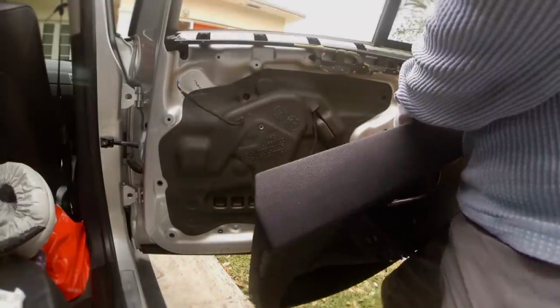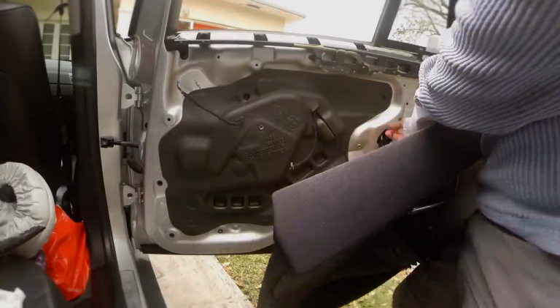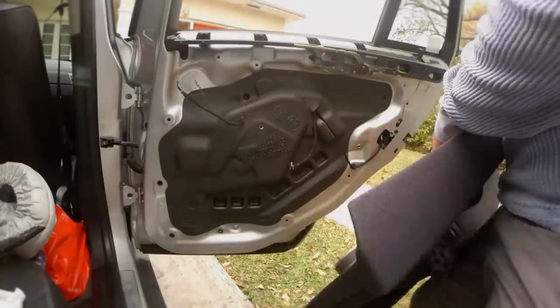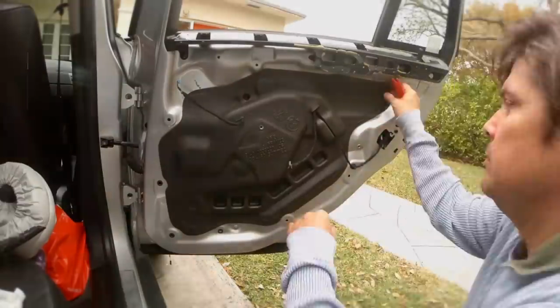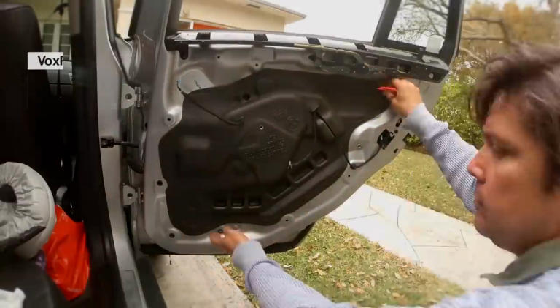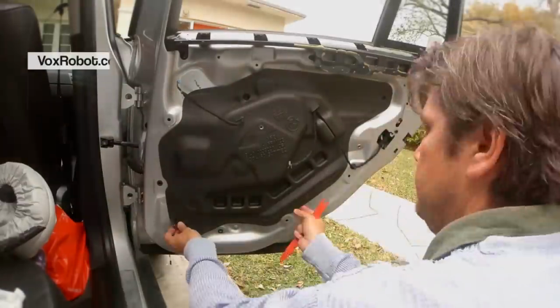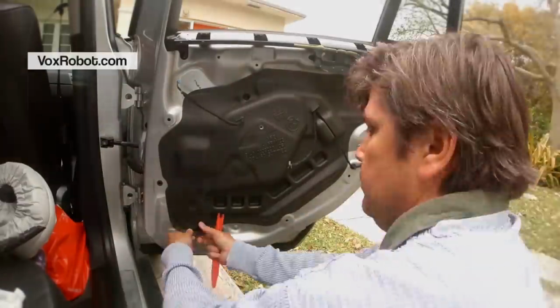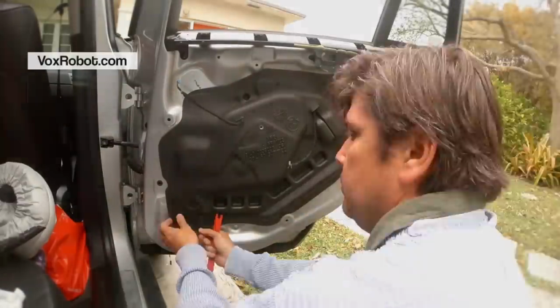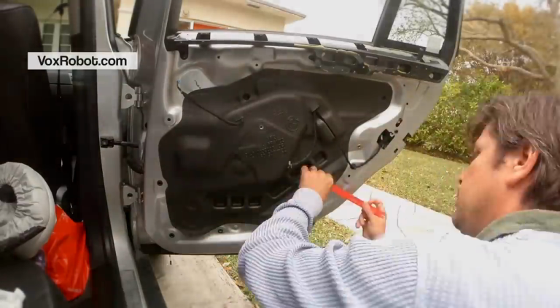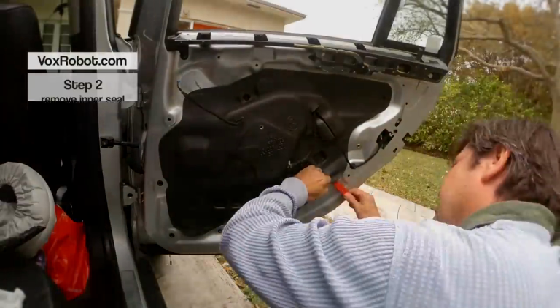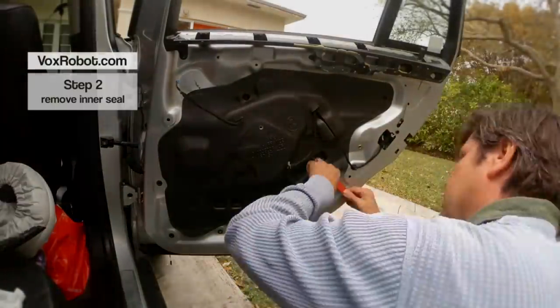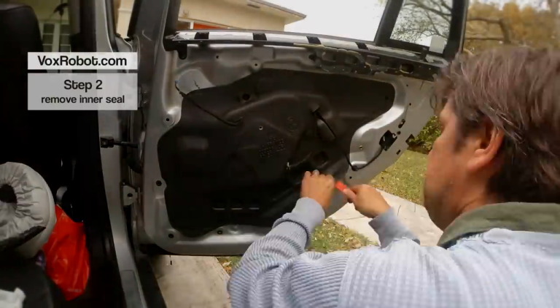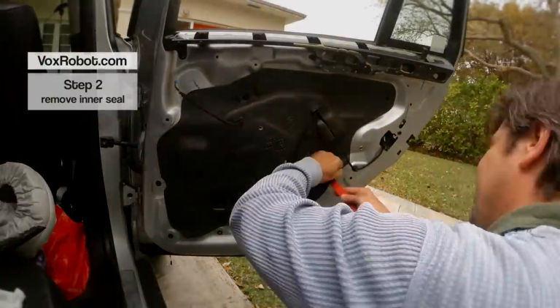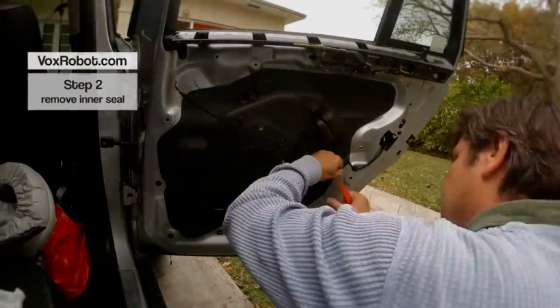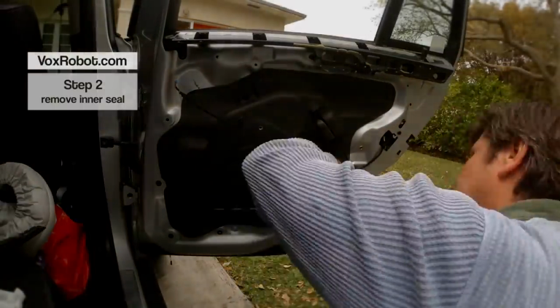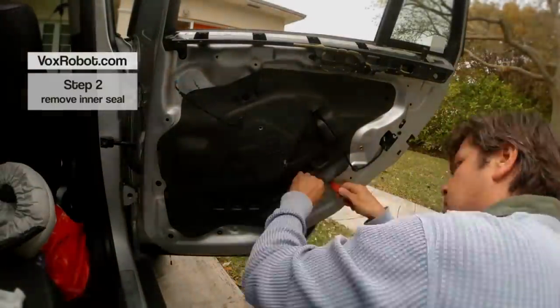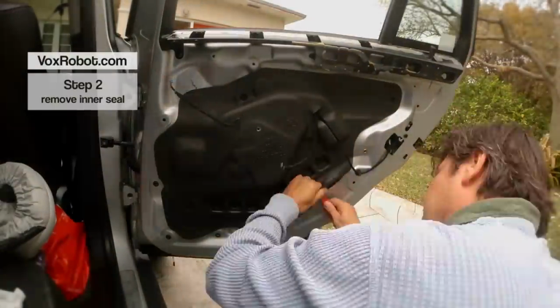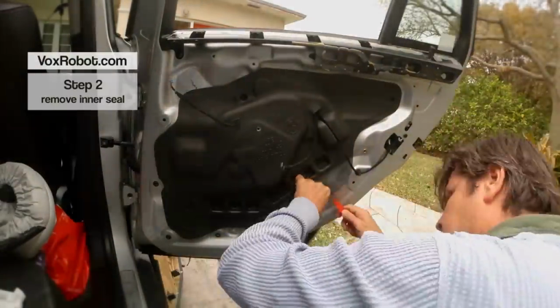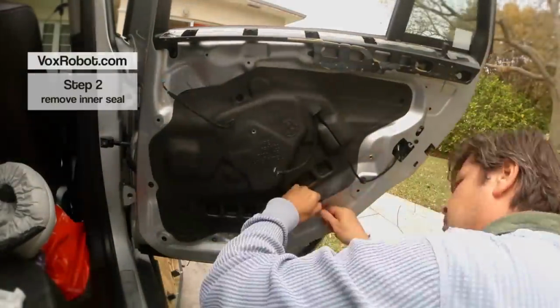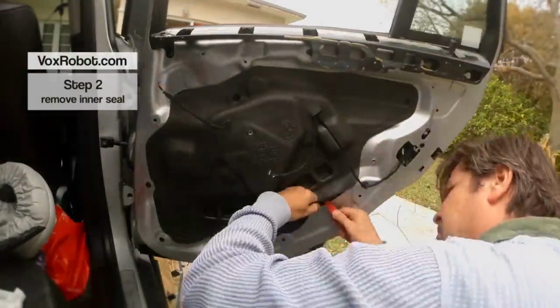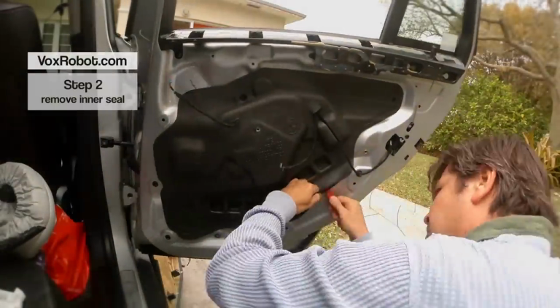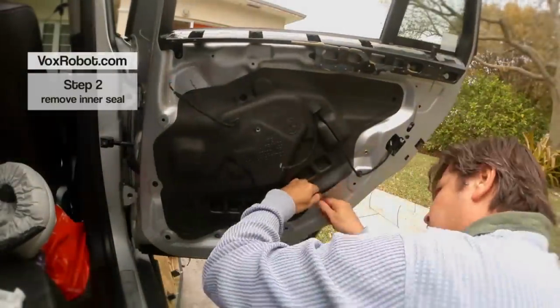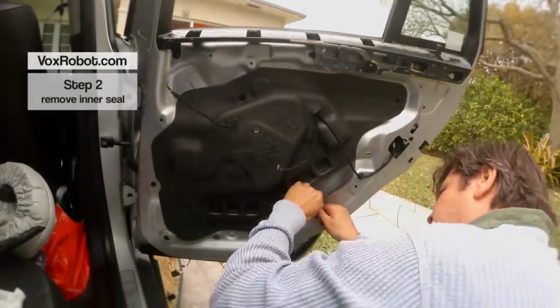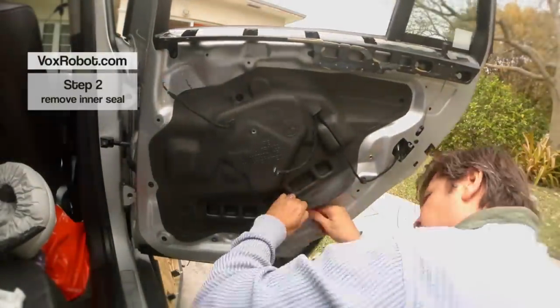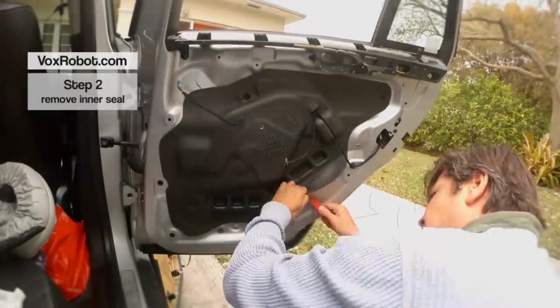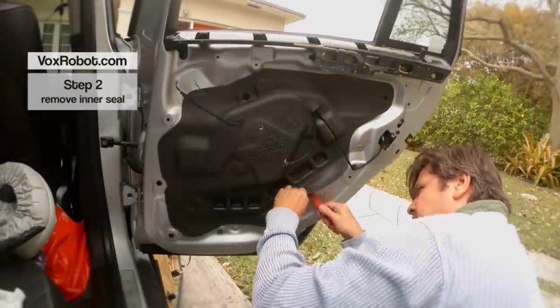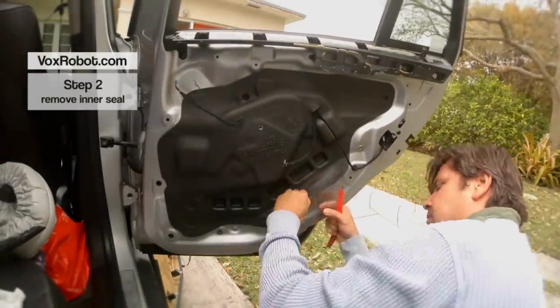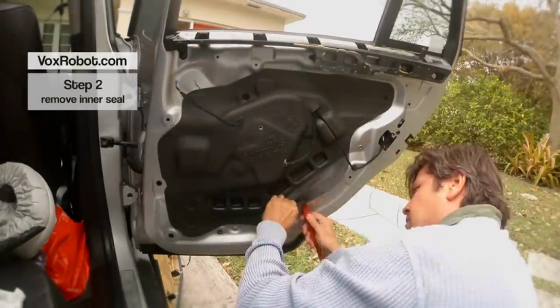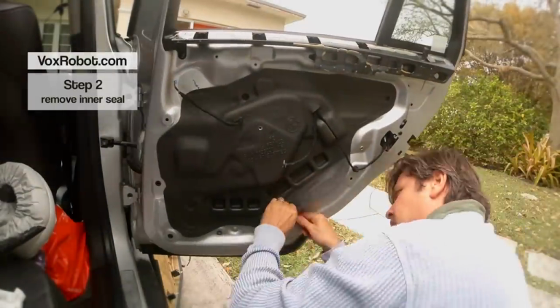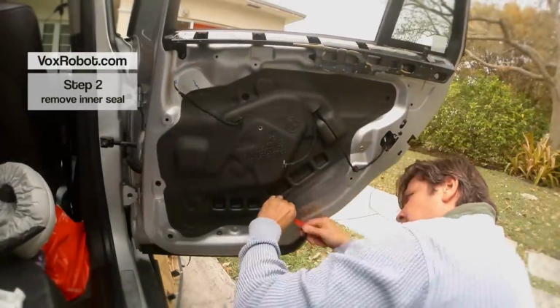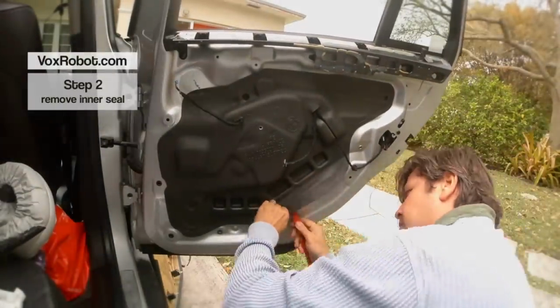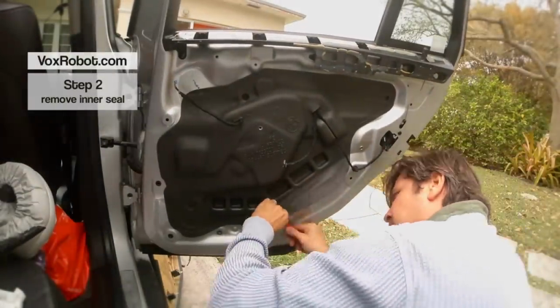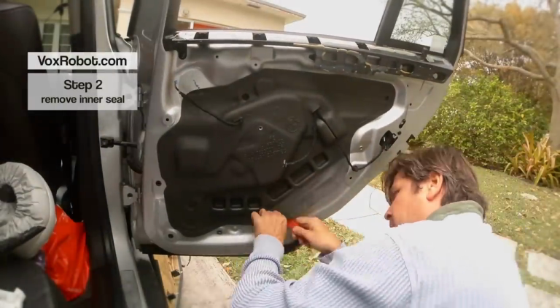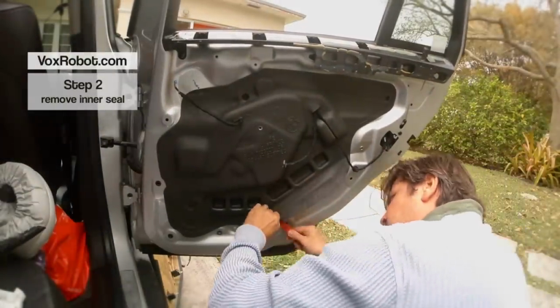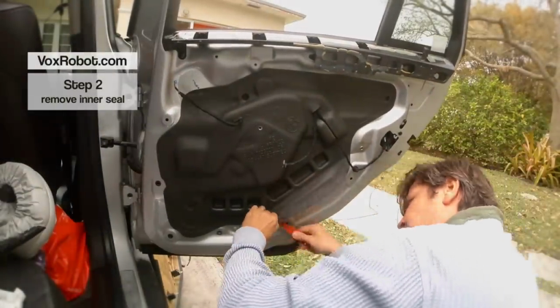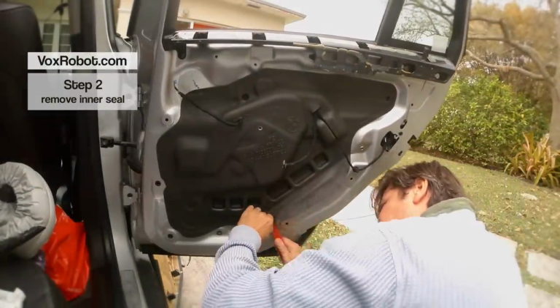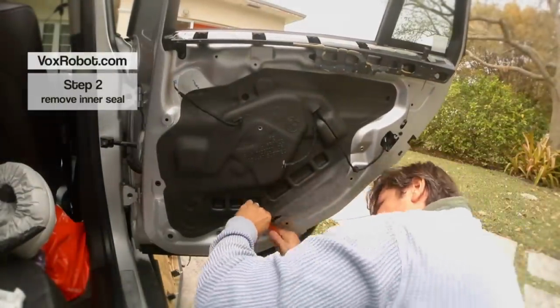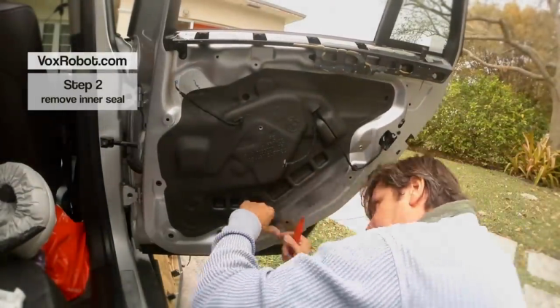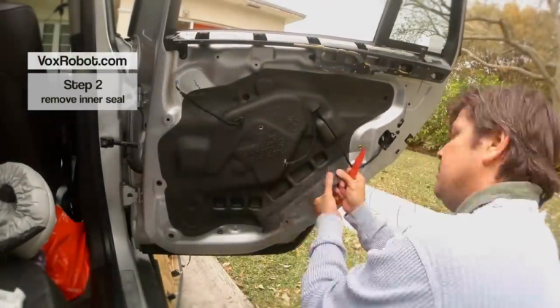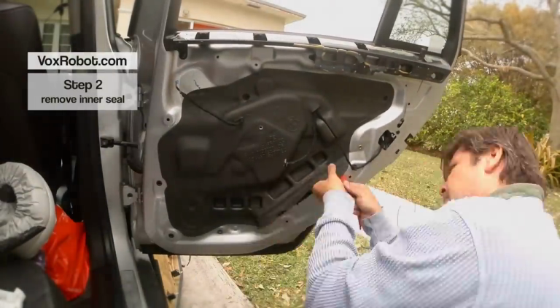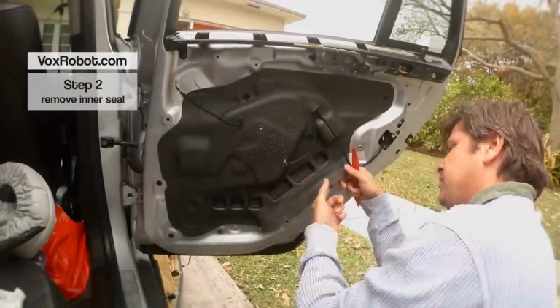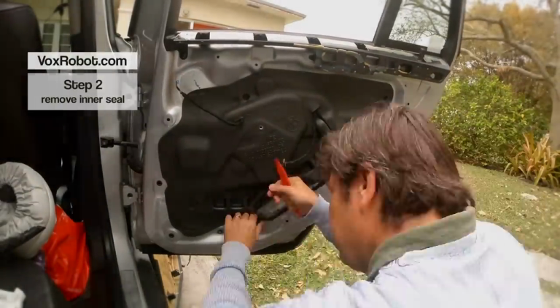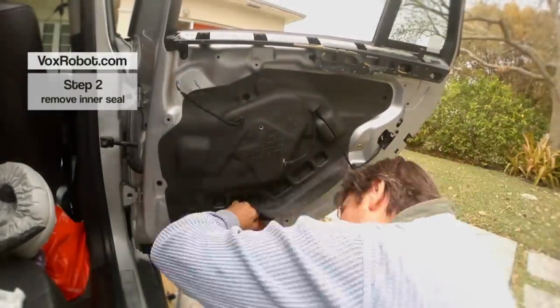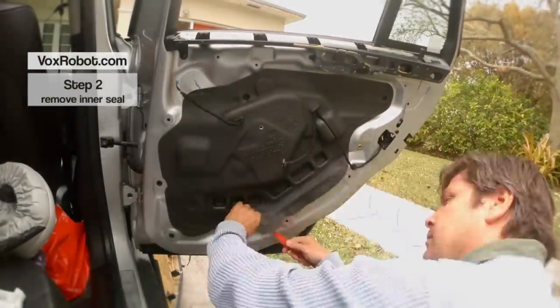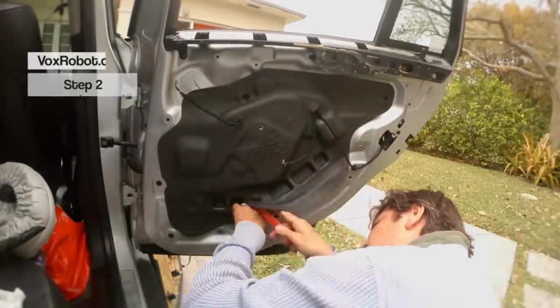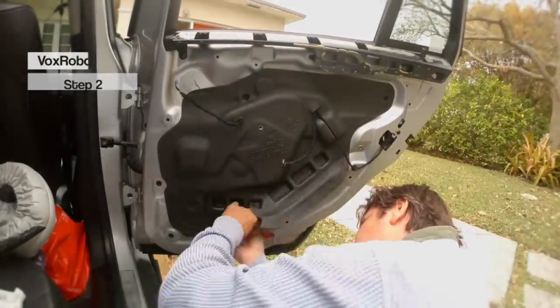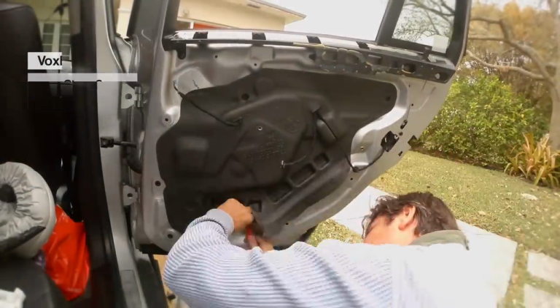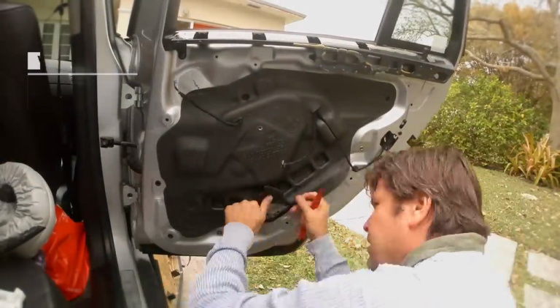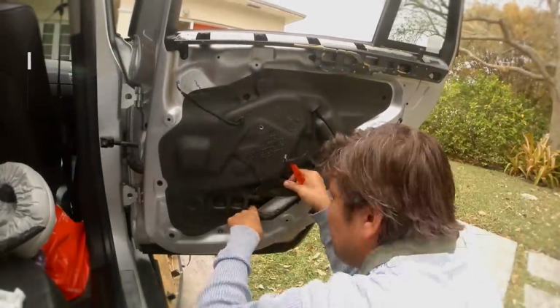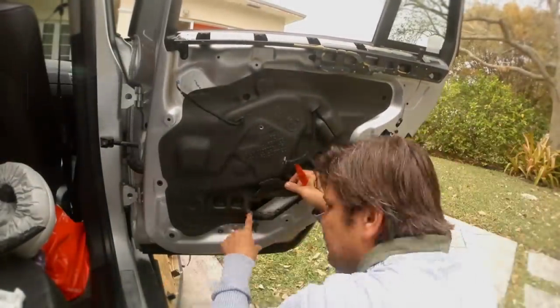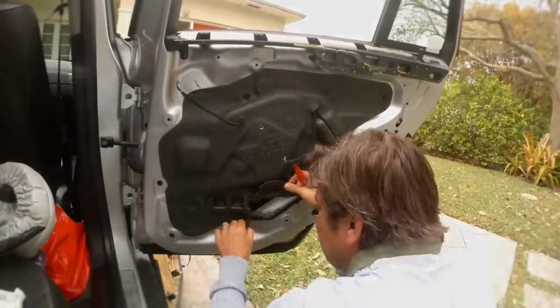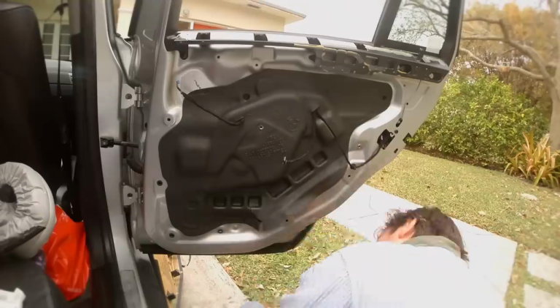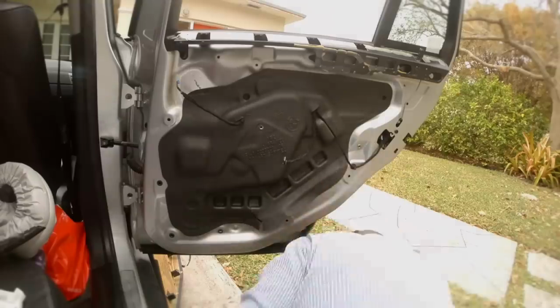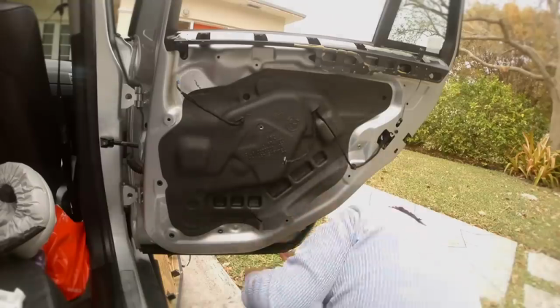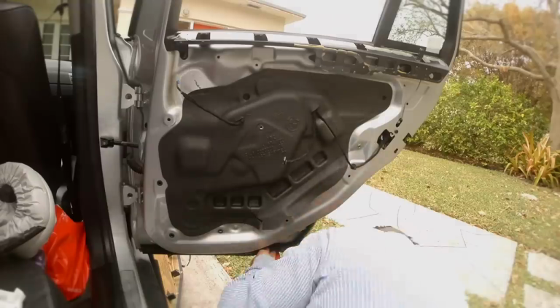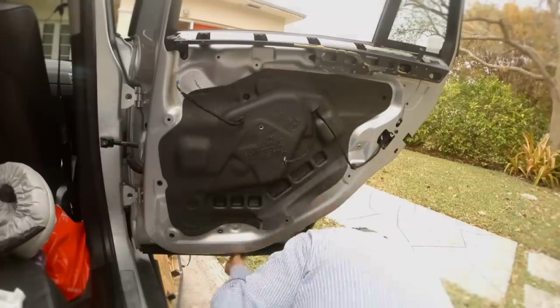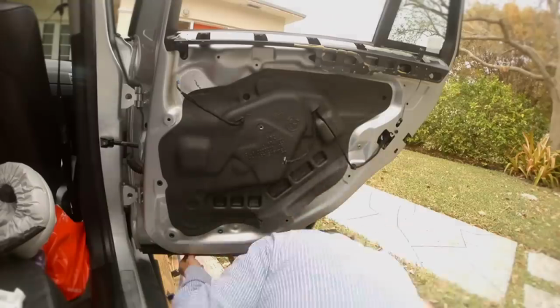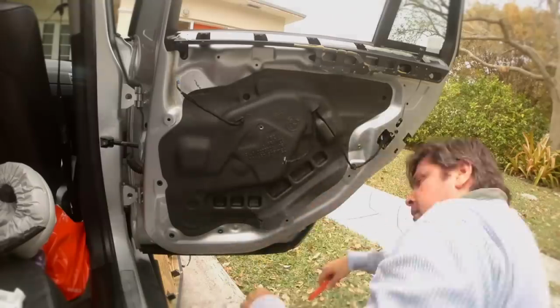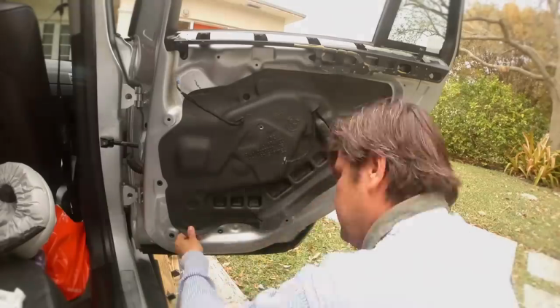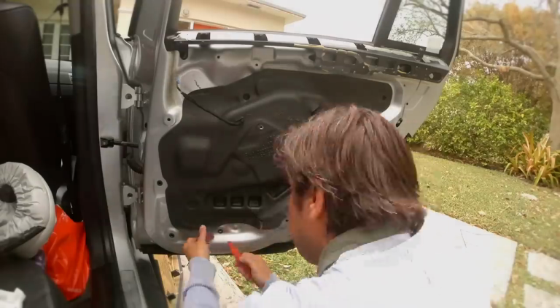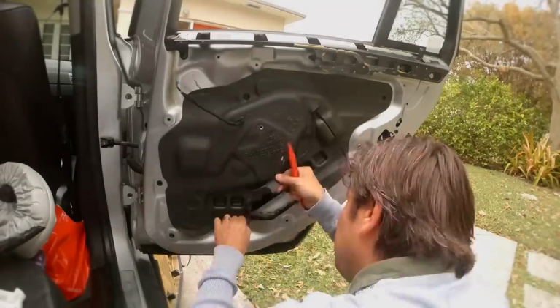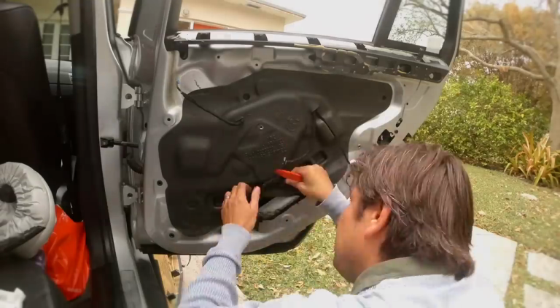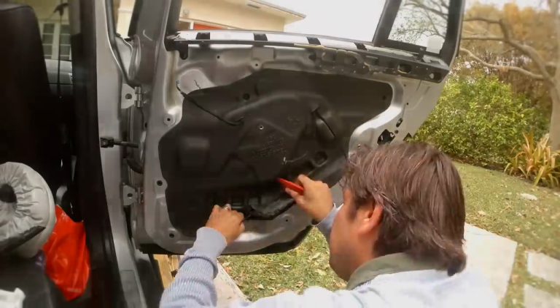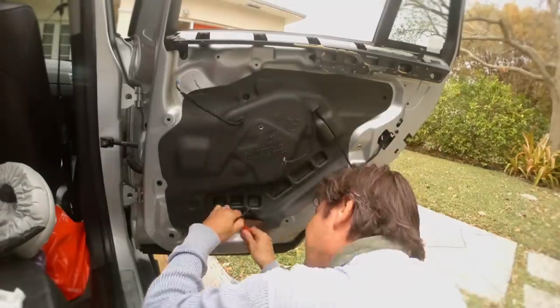Step 2. Peel slowly, or it will tear like mine. Use a heat gun if you have to.